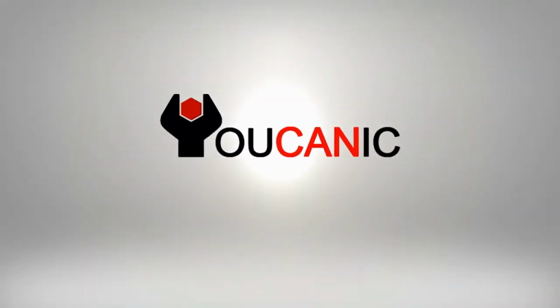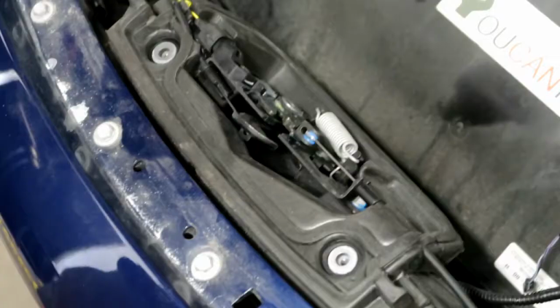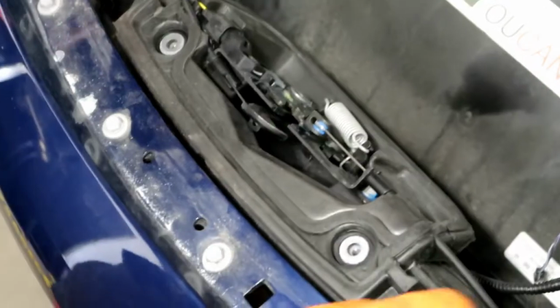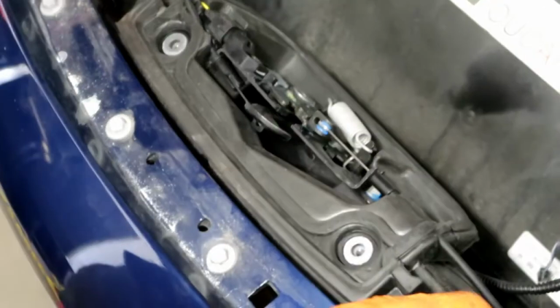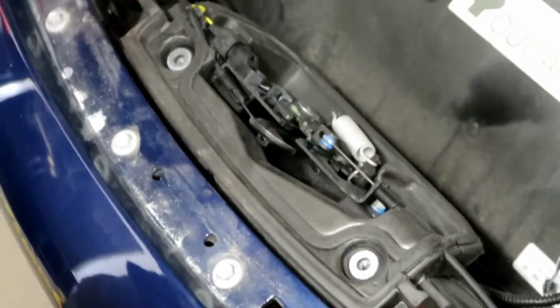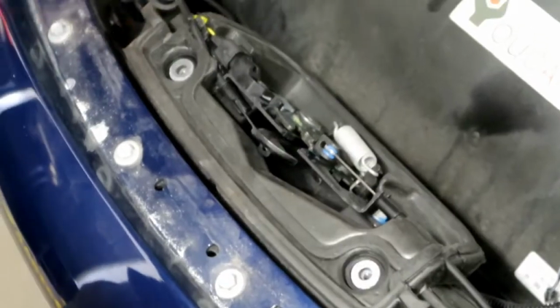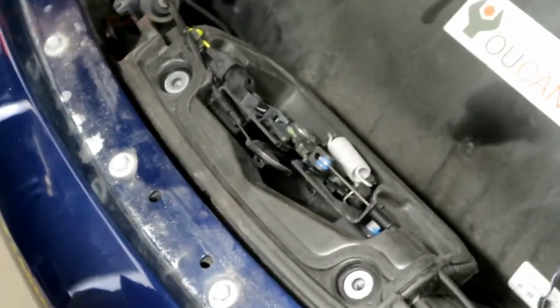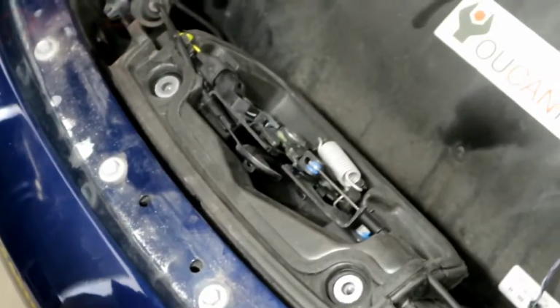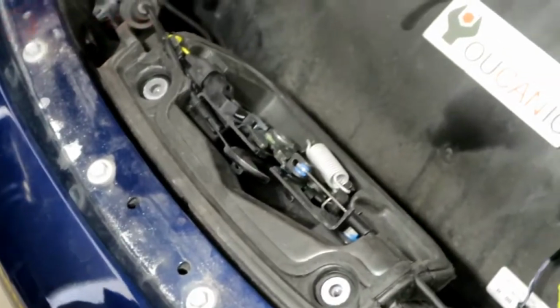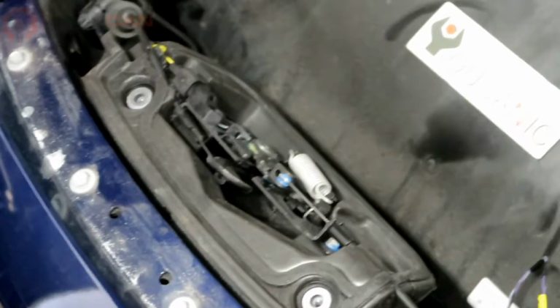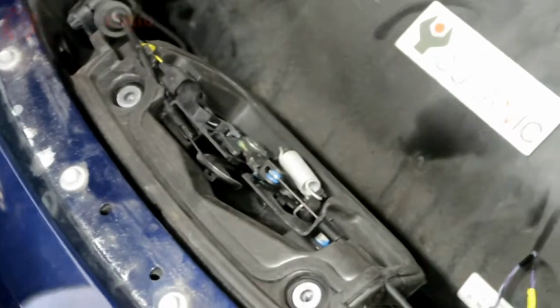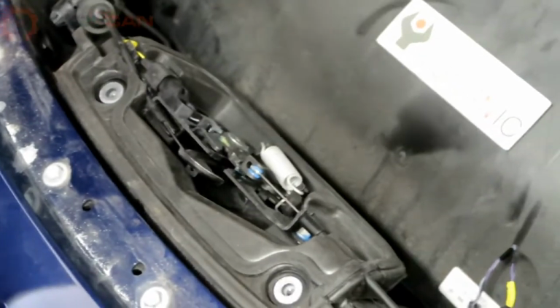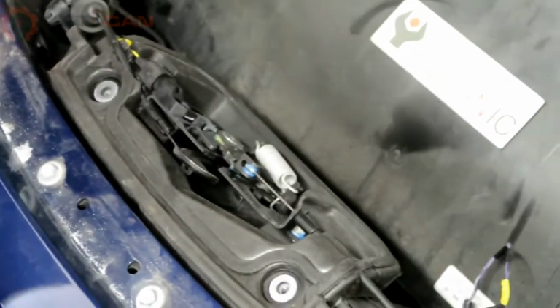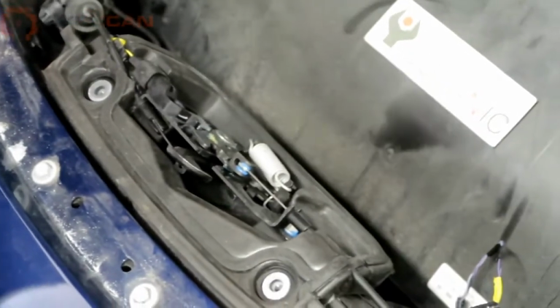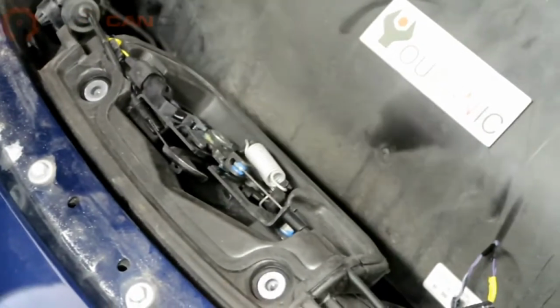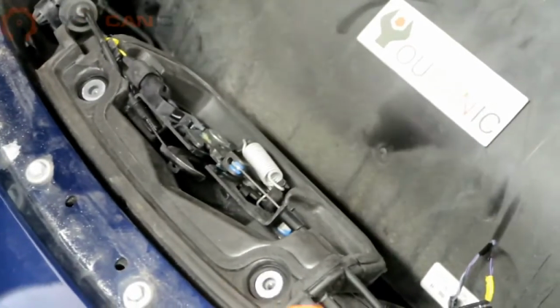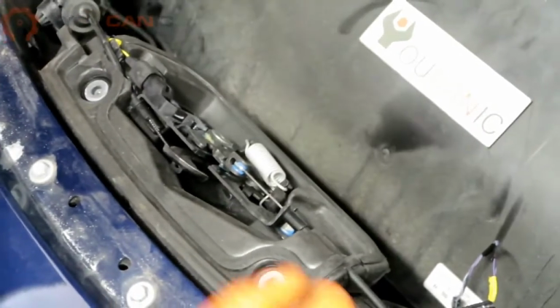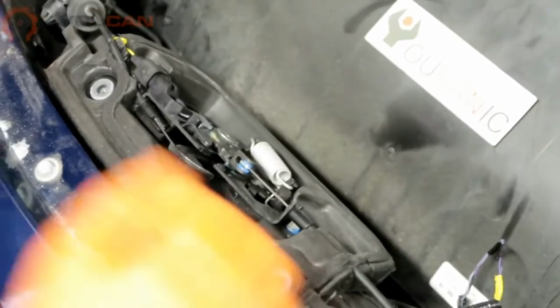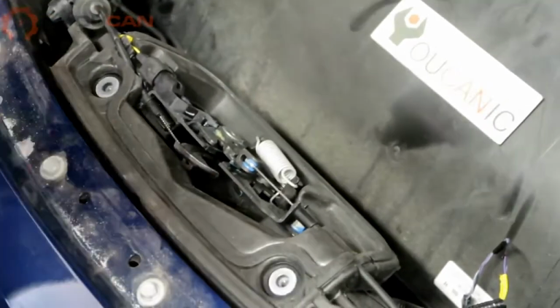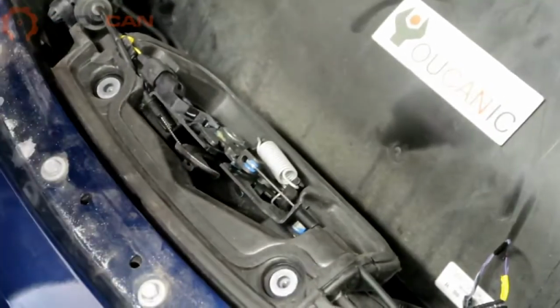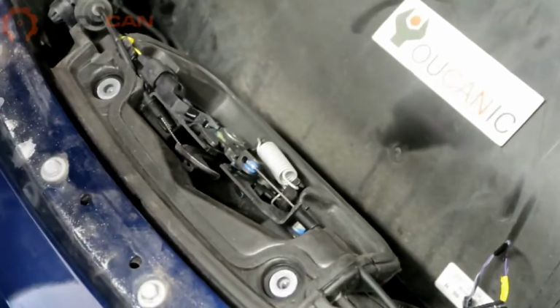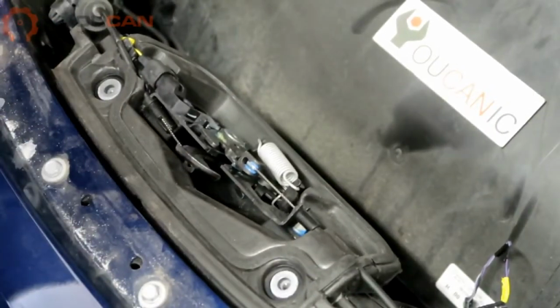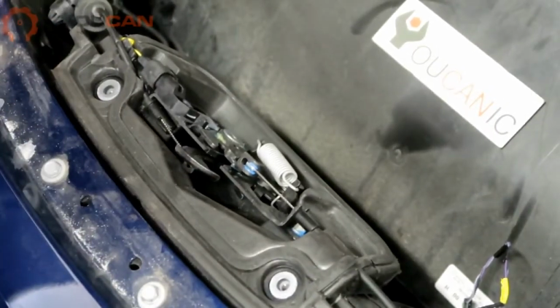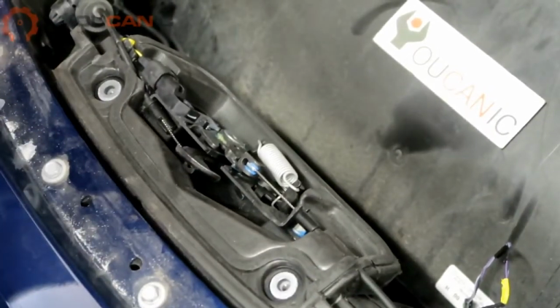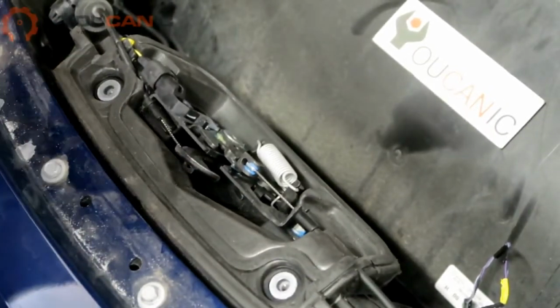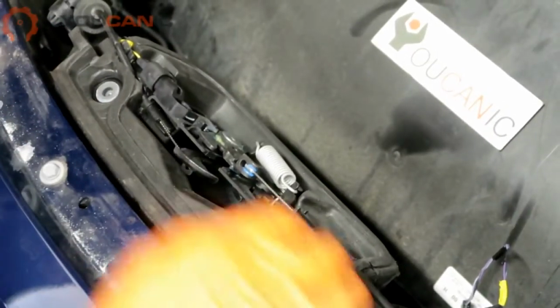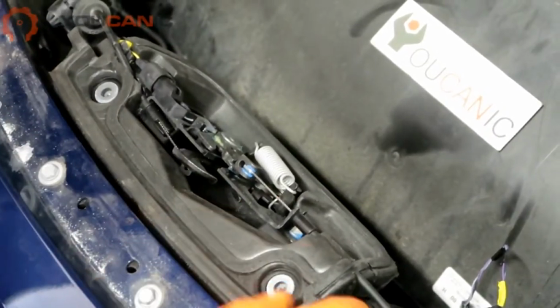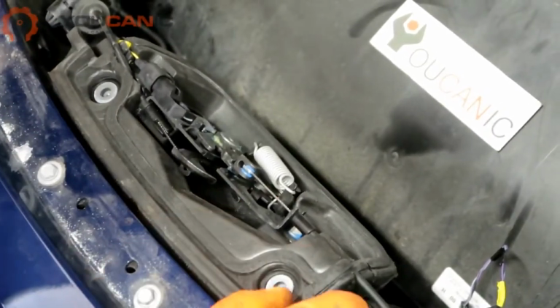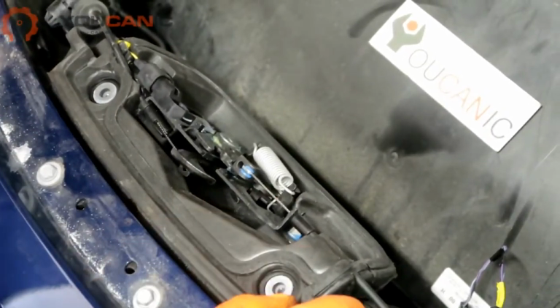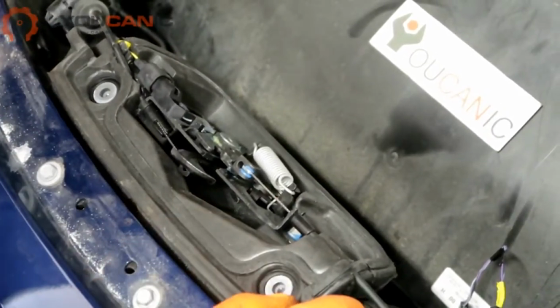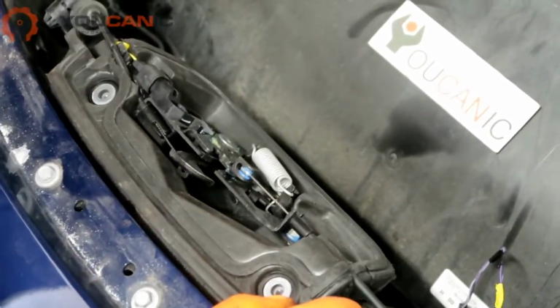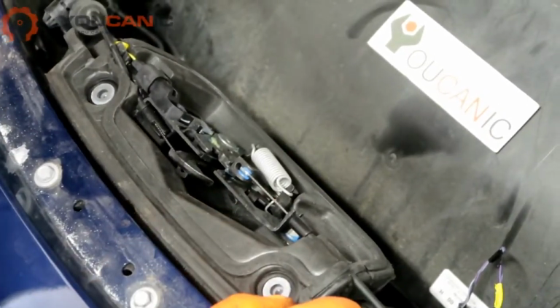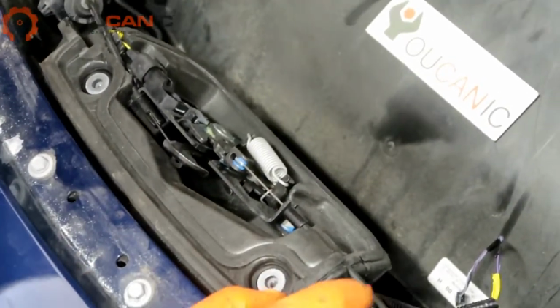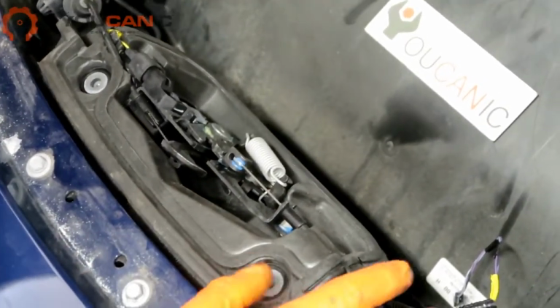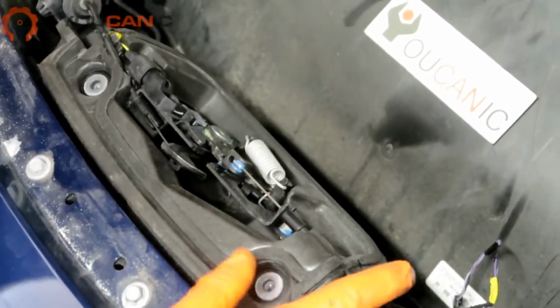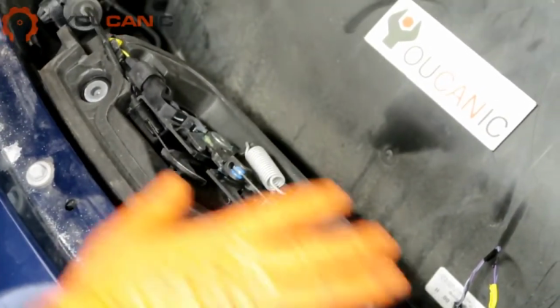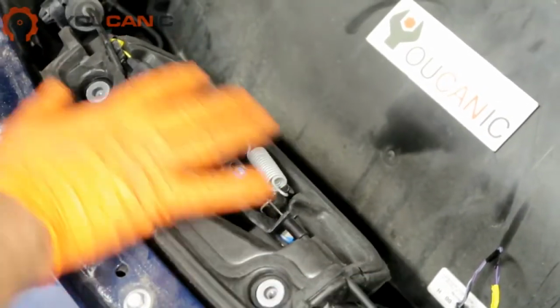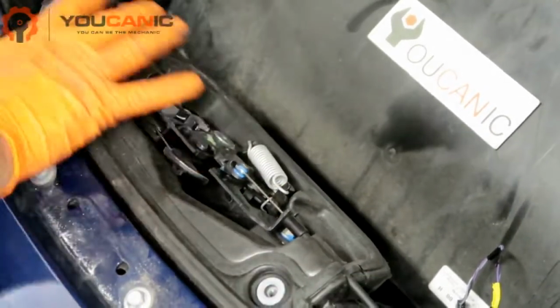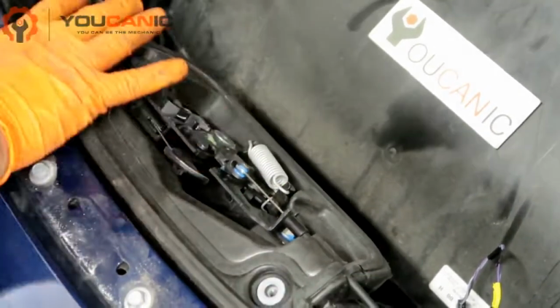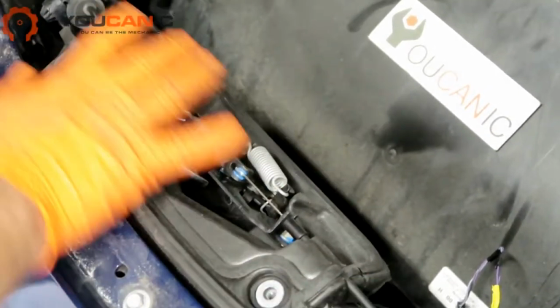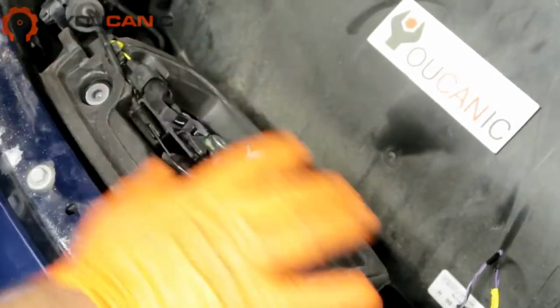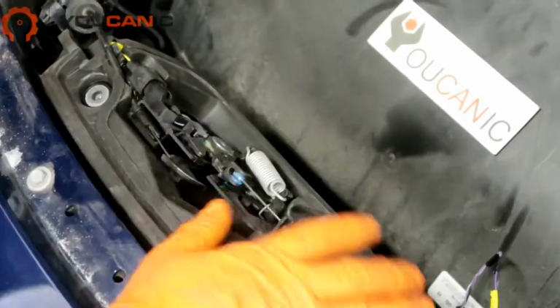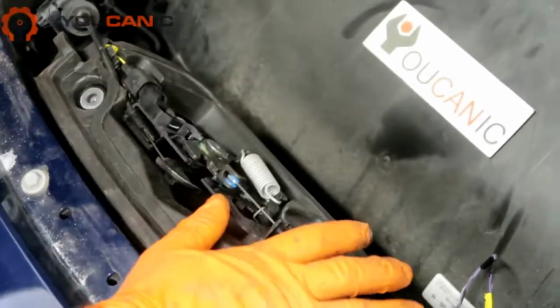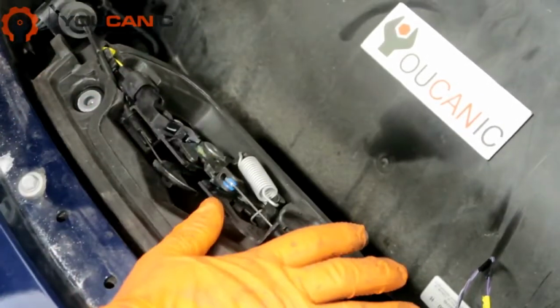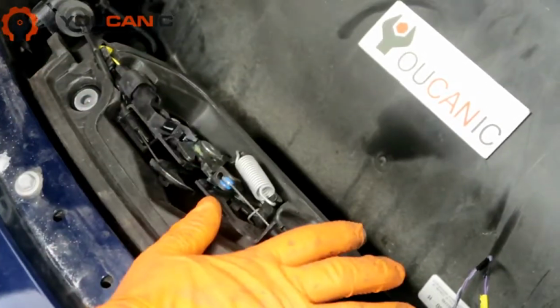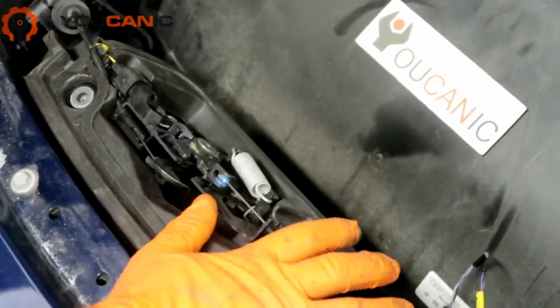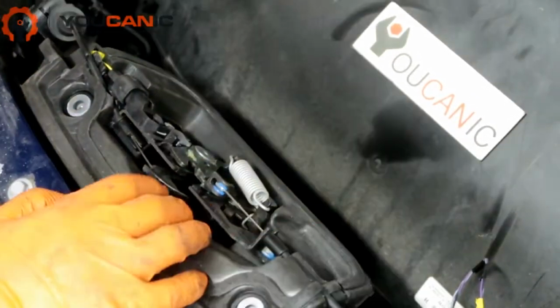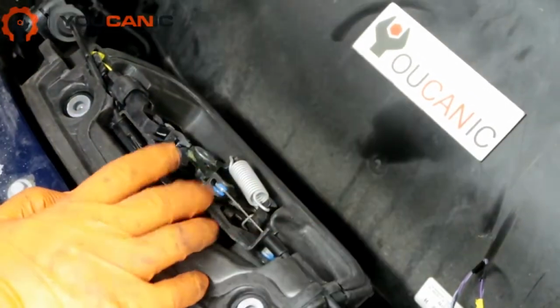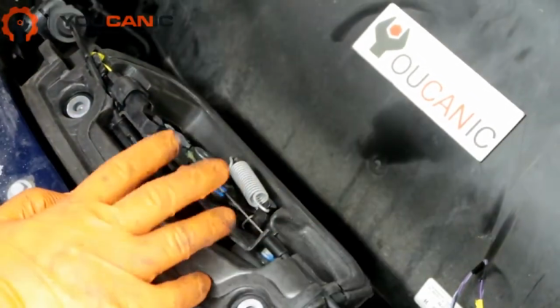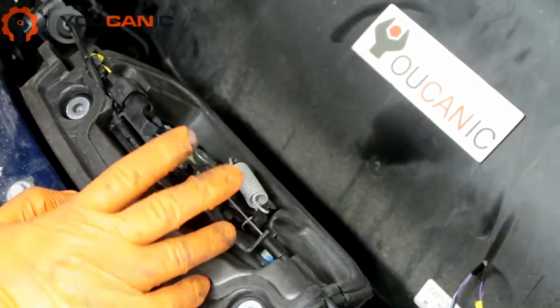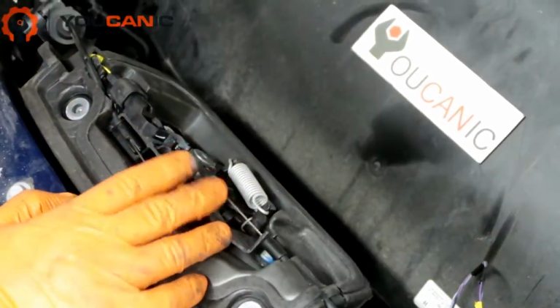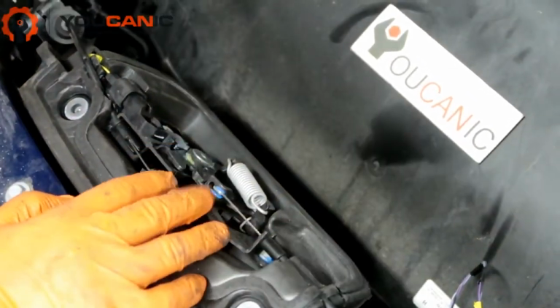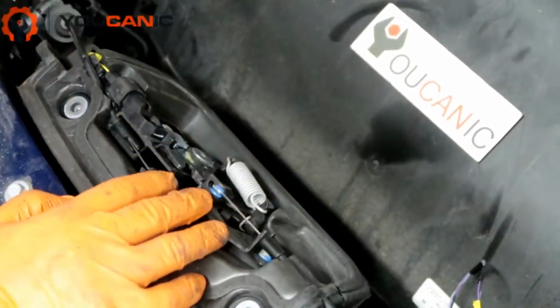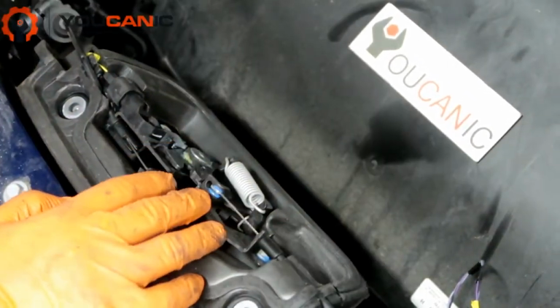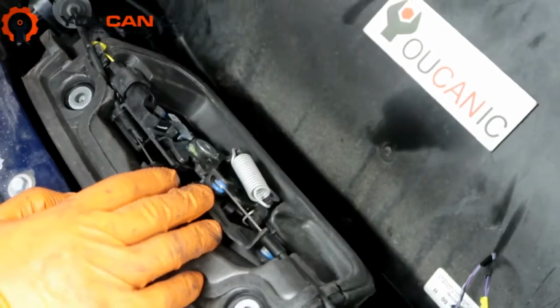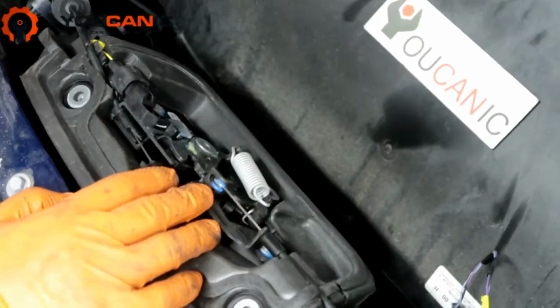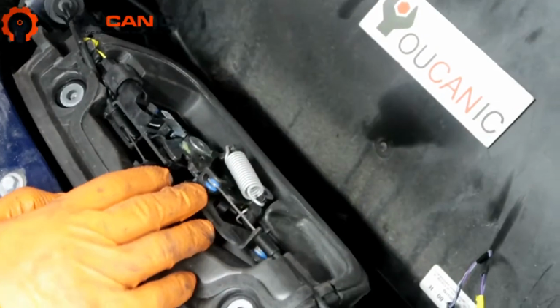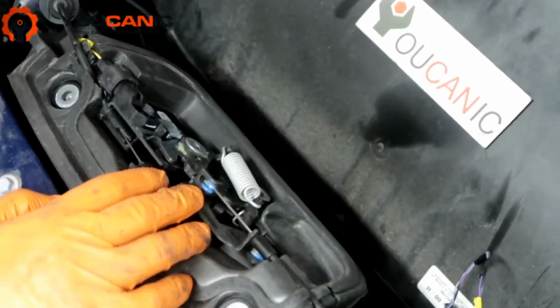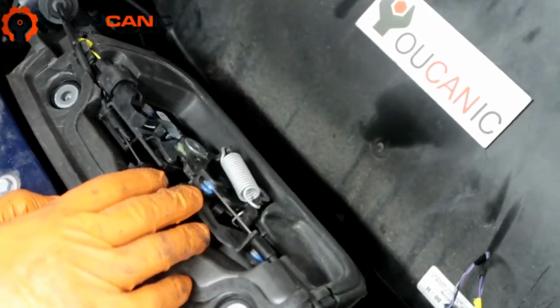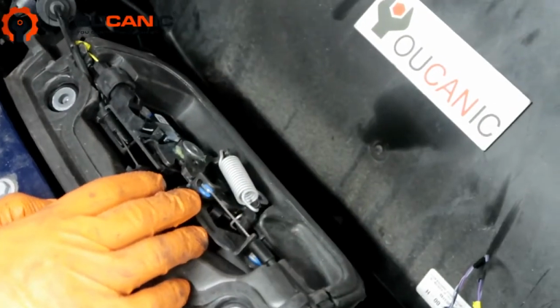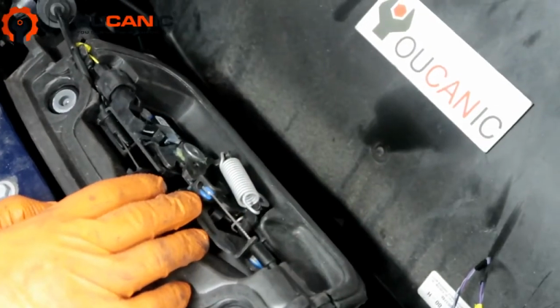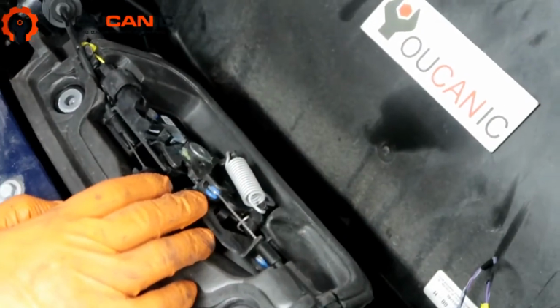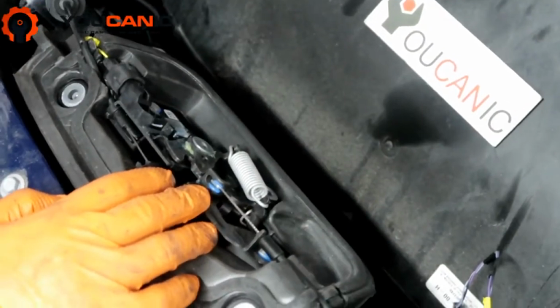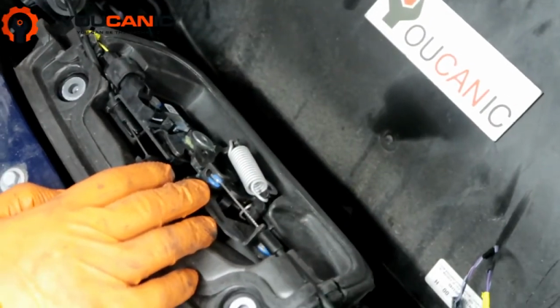Welcome to Ucanic. Here we have a 2018 Tesla Model 3. If you have issues with the hood, there are a couple of things that could go wrong.